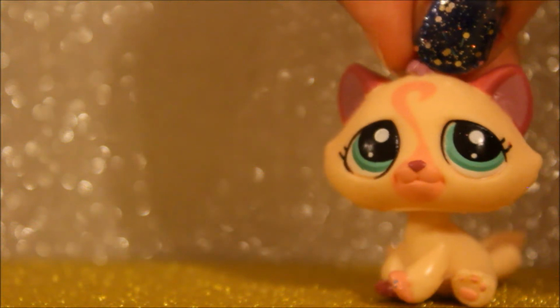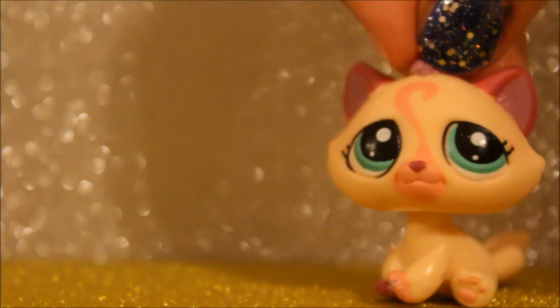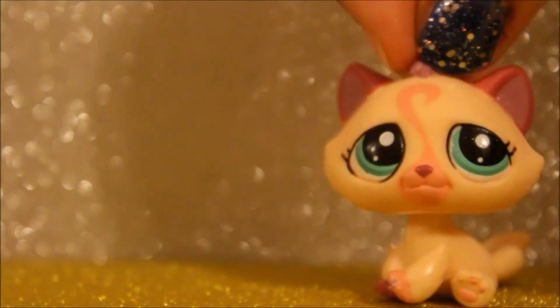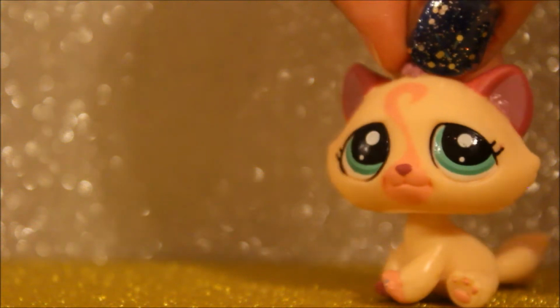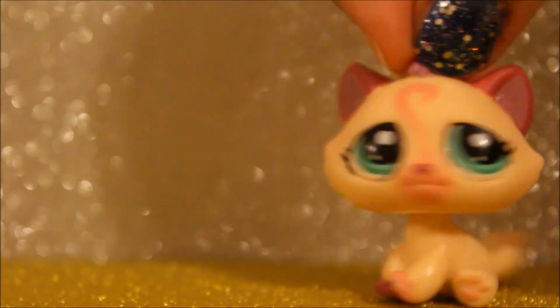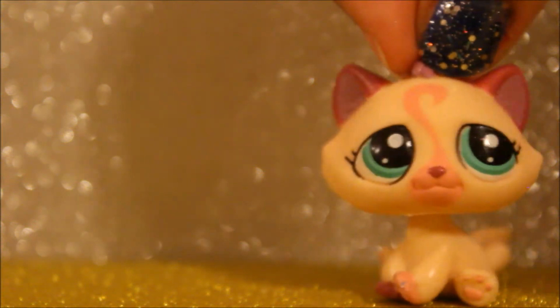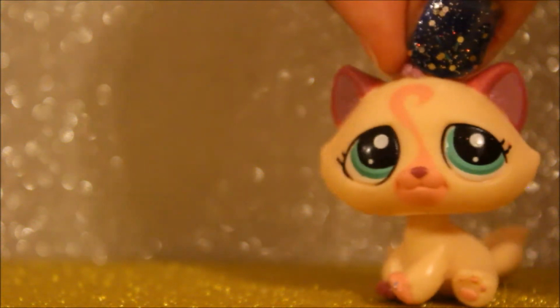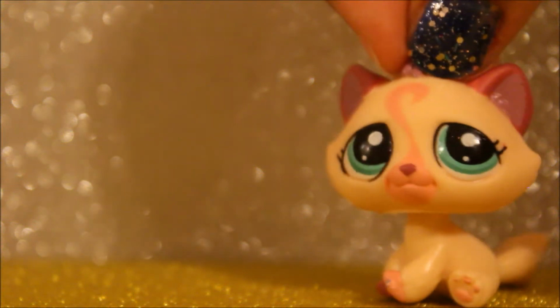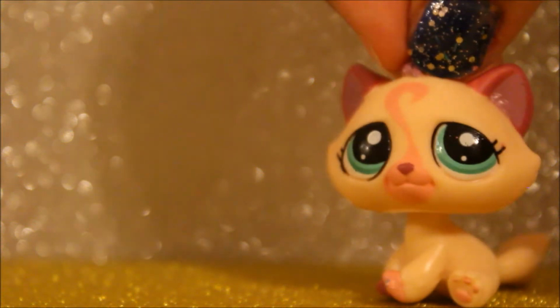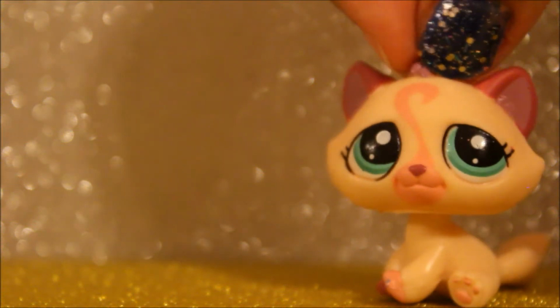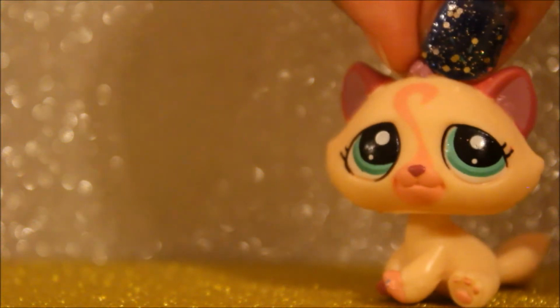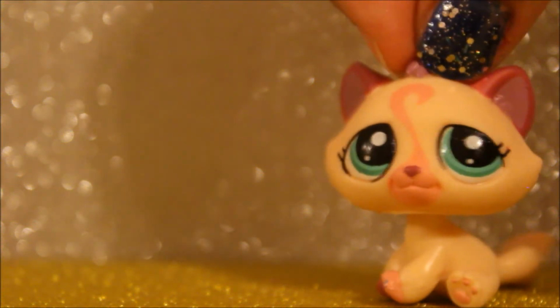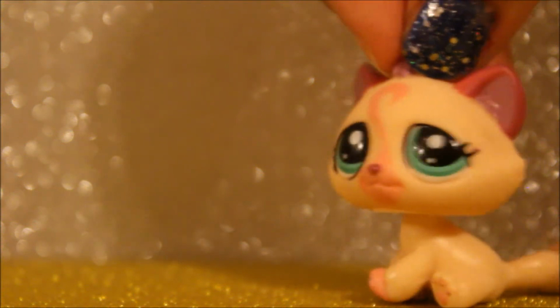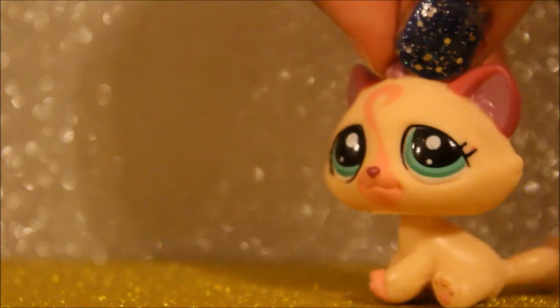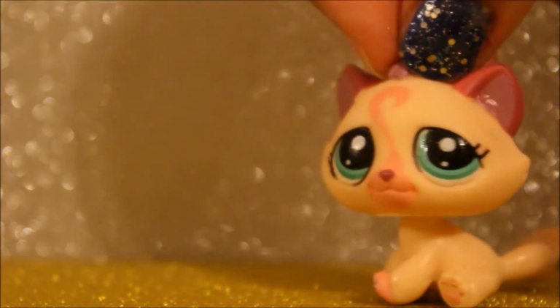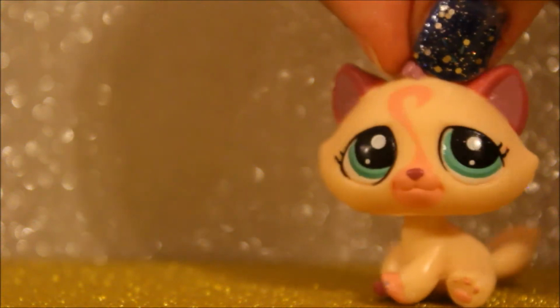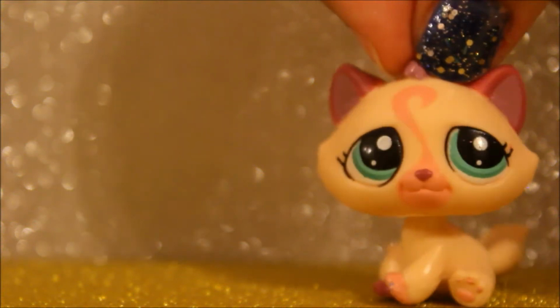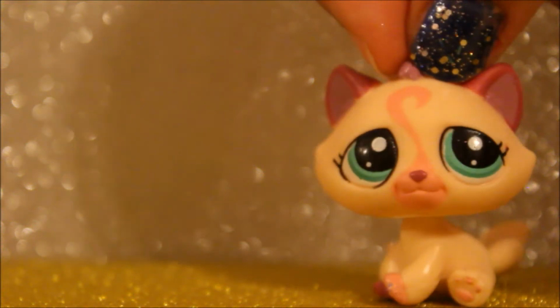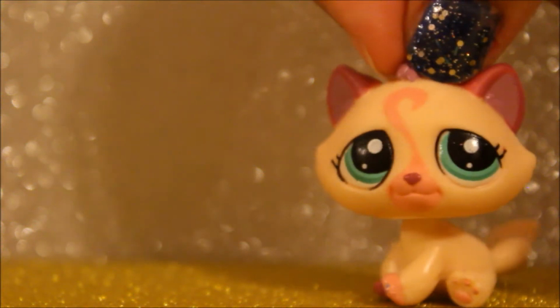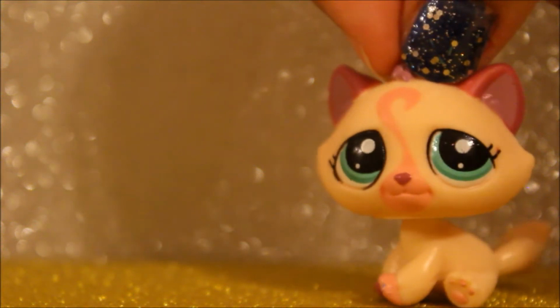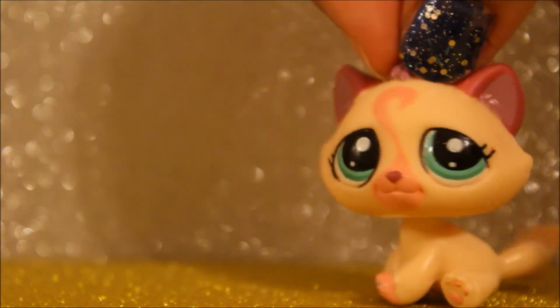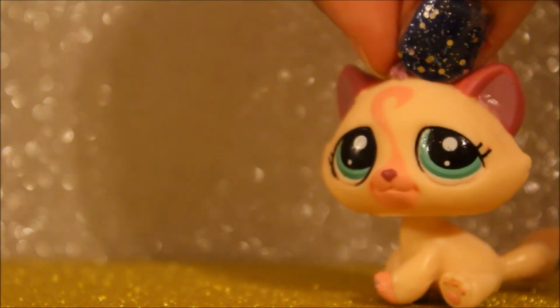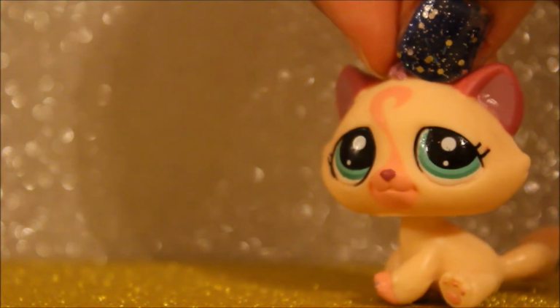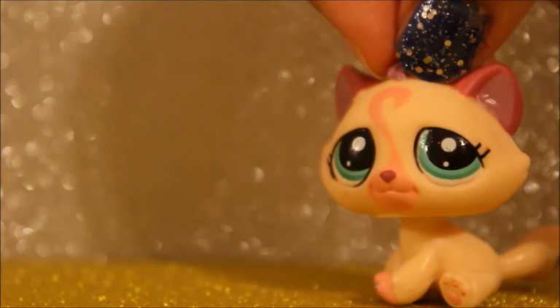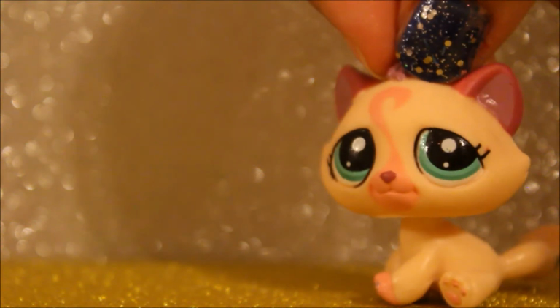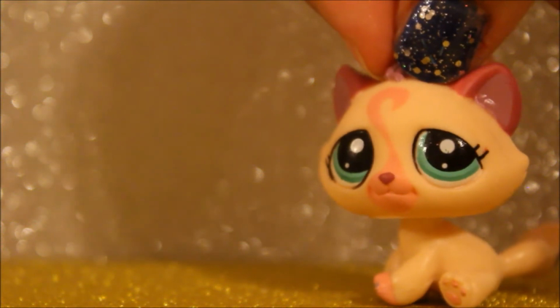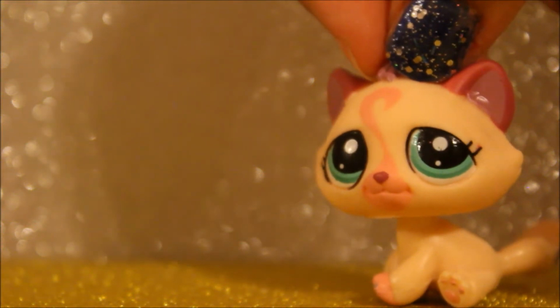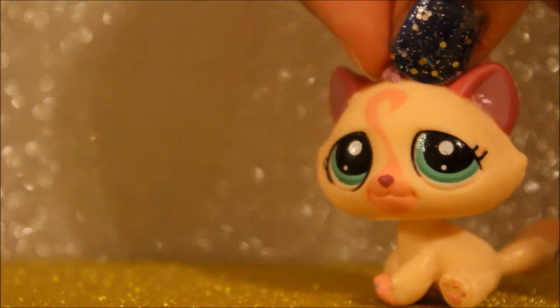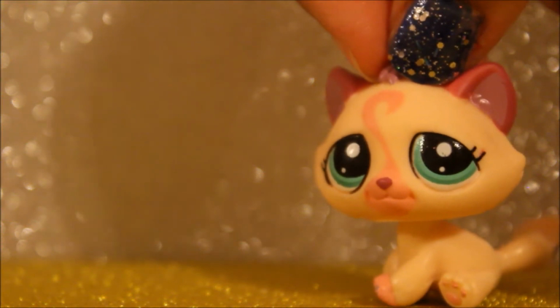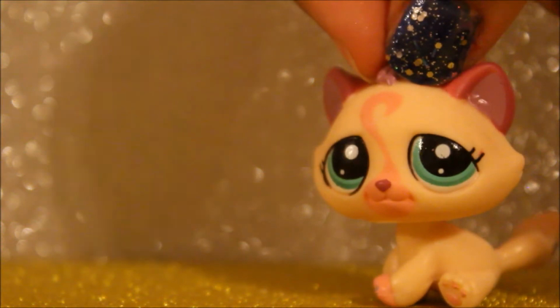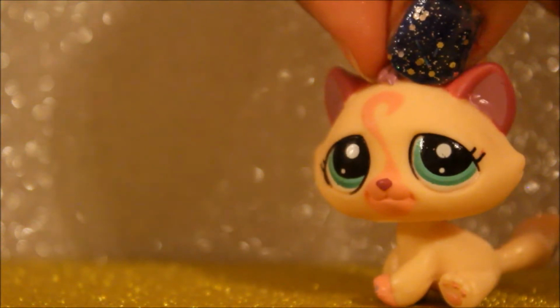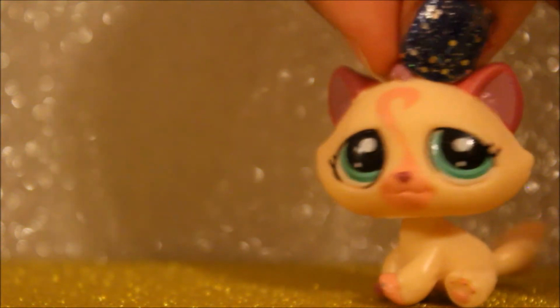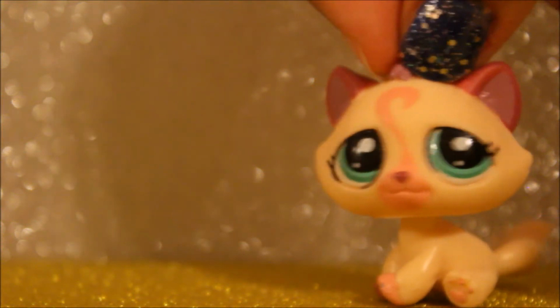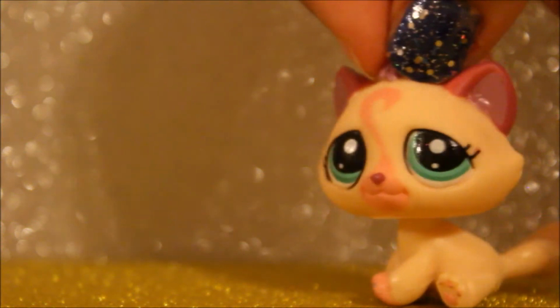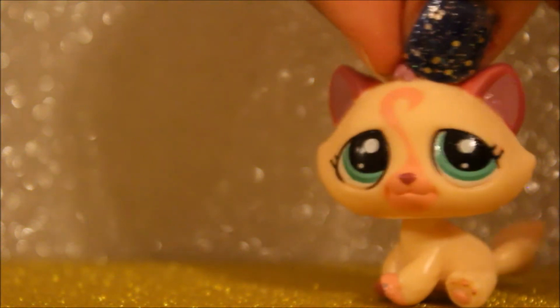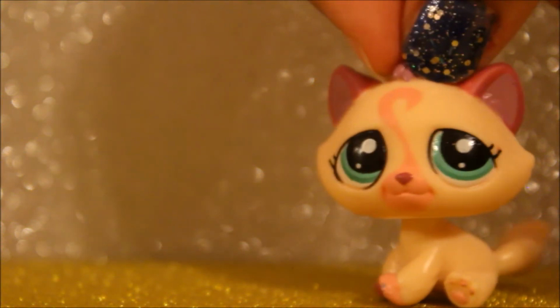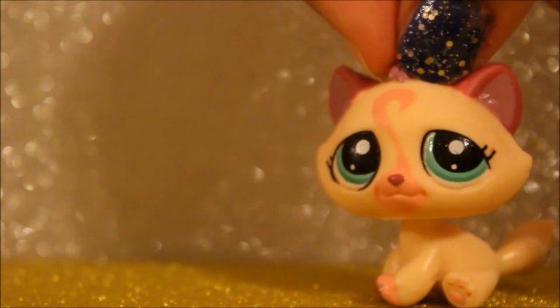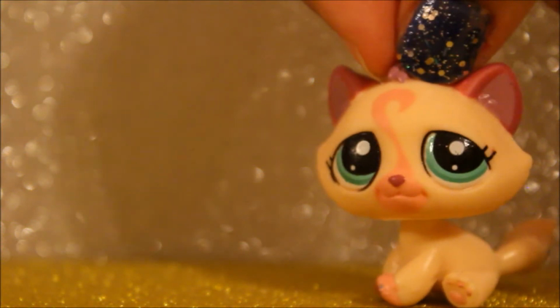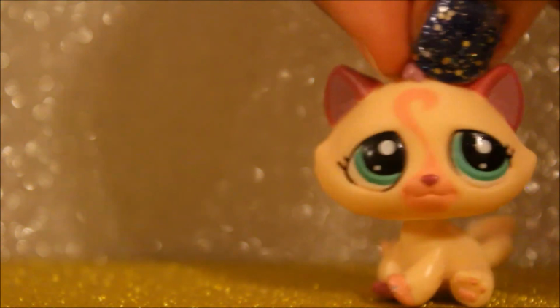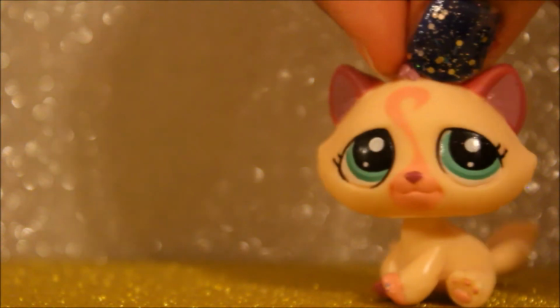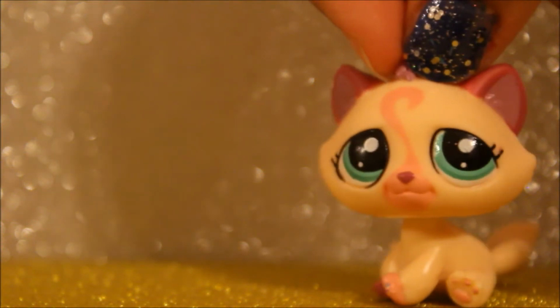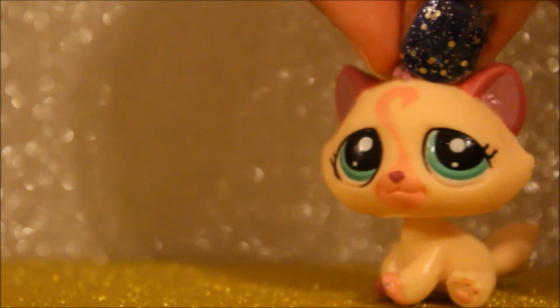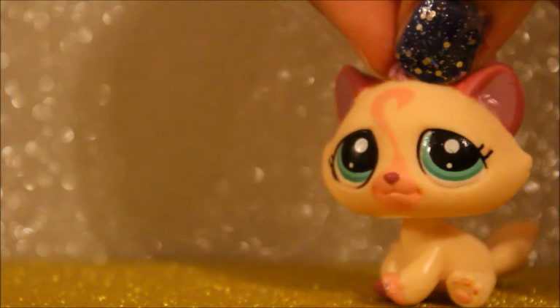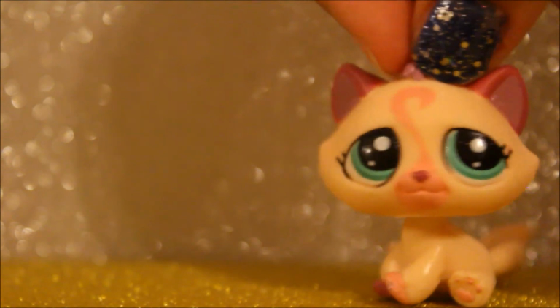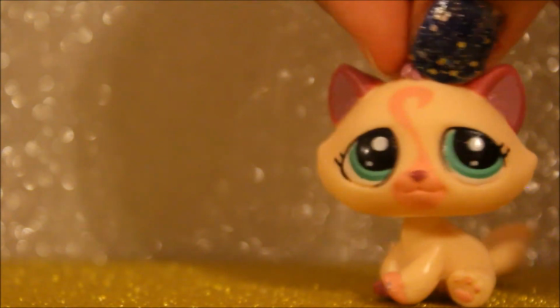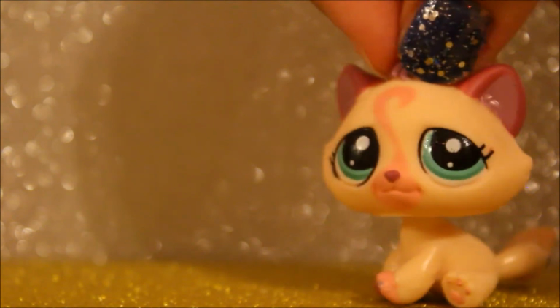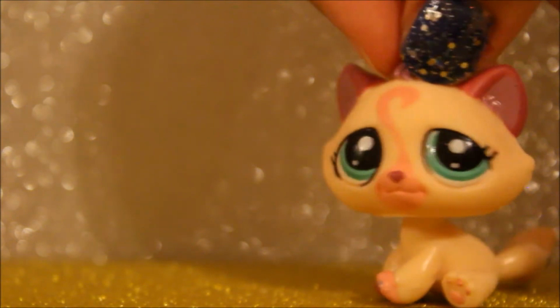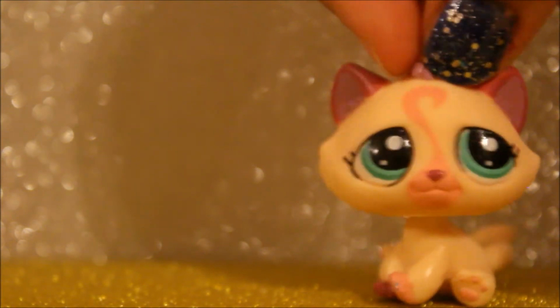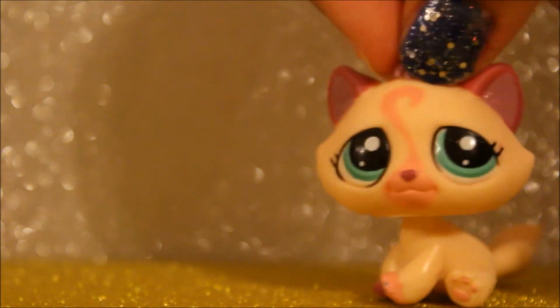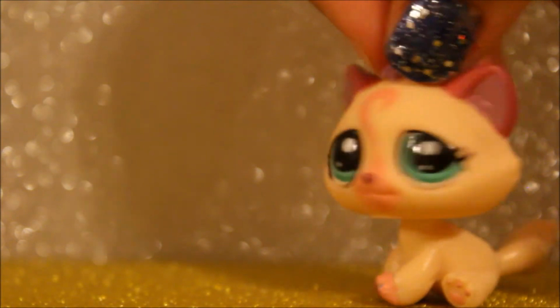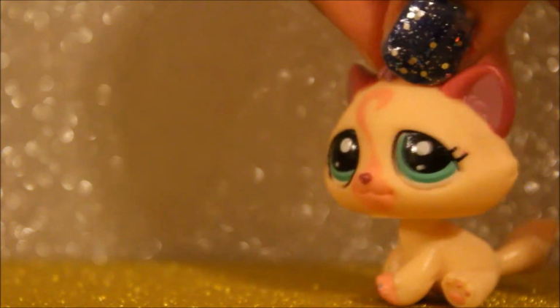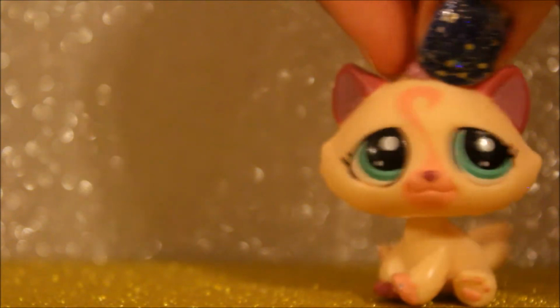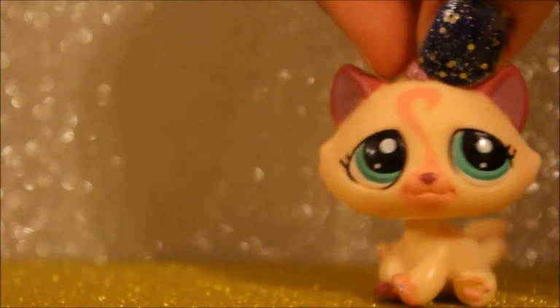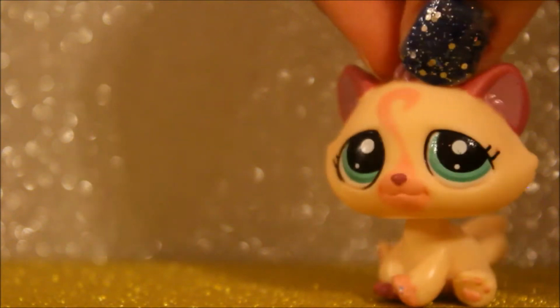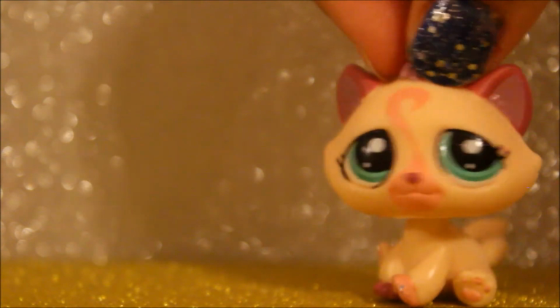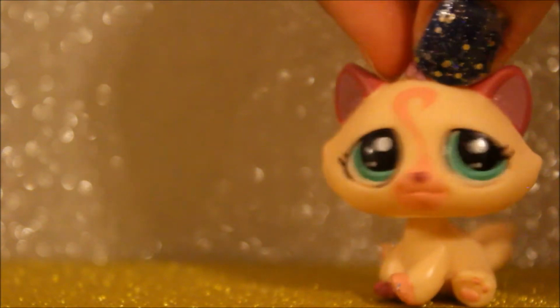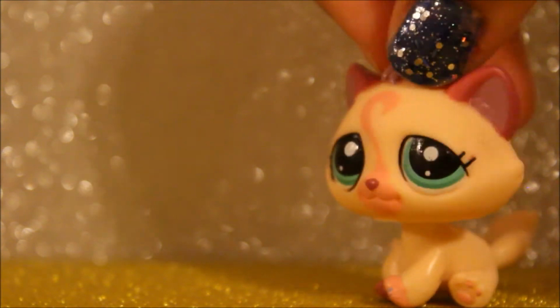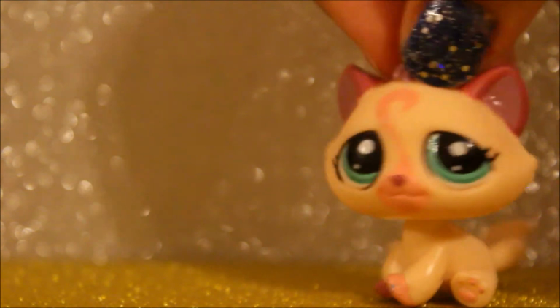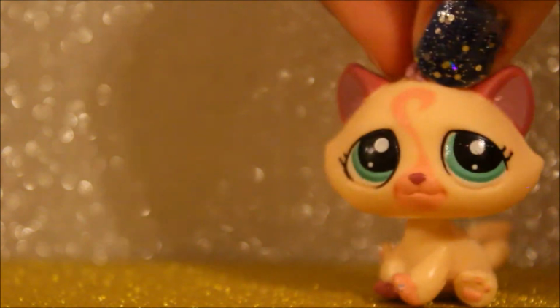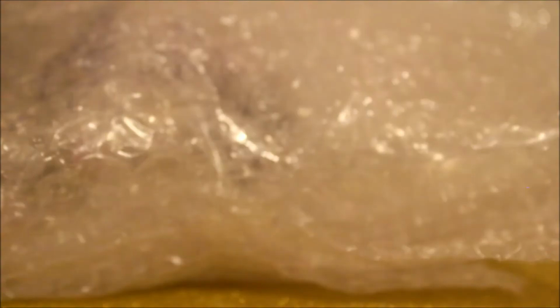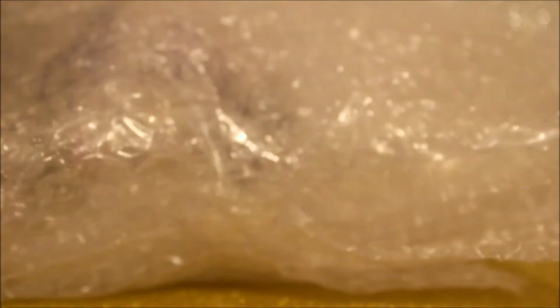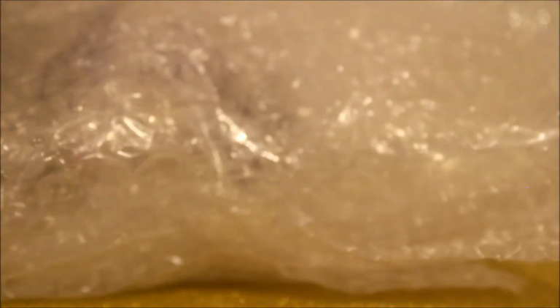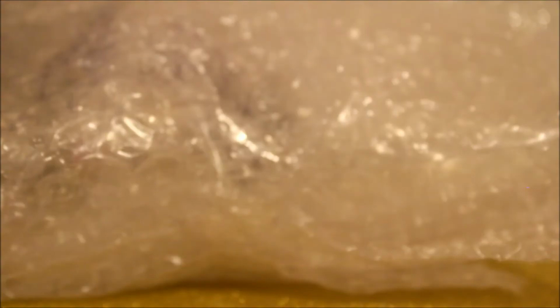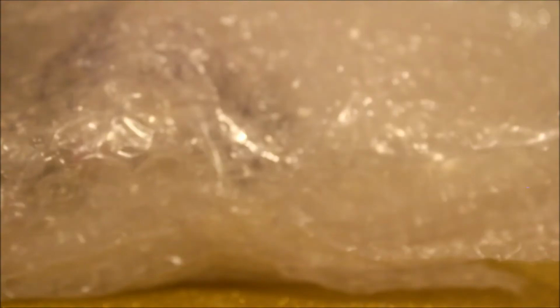Hey guys, in today's video I'll be opening up a cute little pet shop set that I got off eBay. So let's get started.